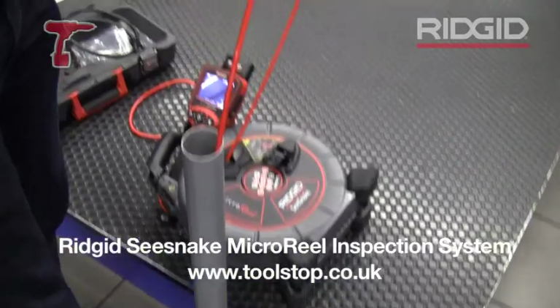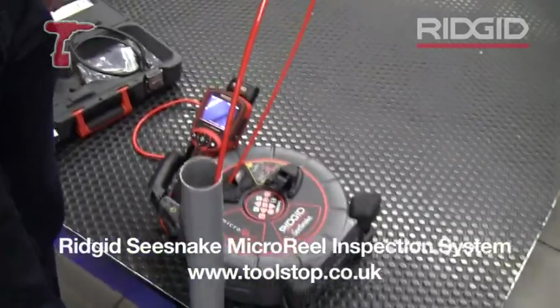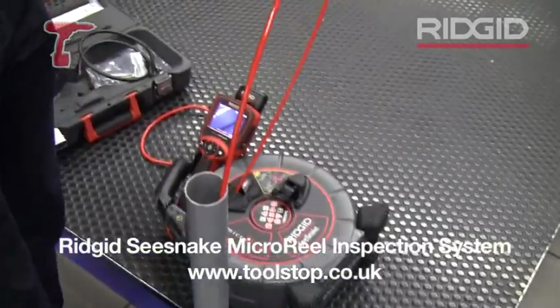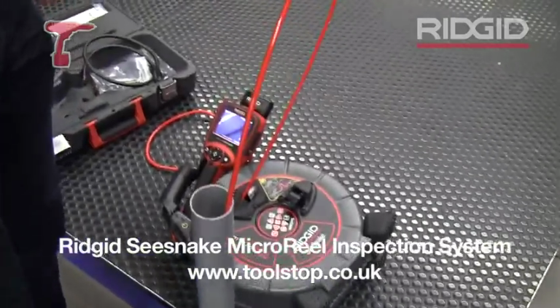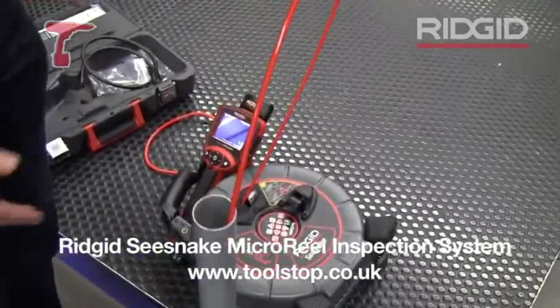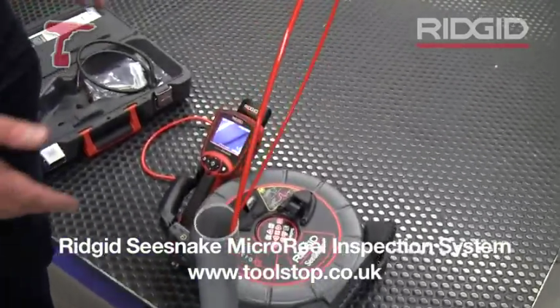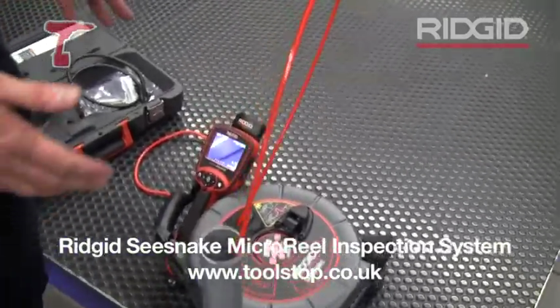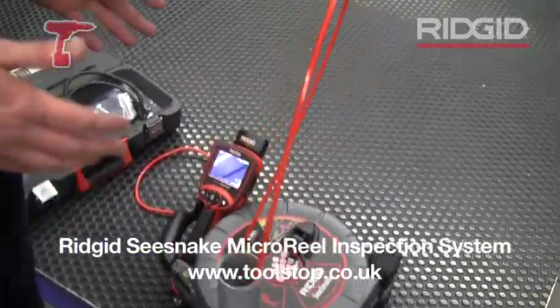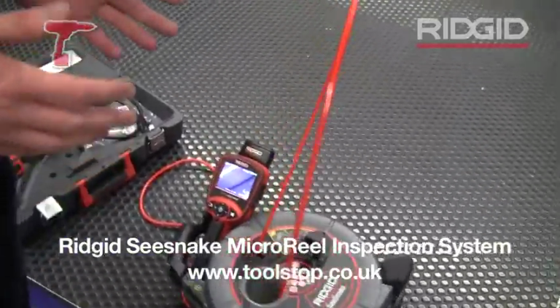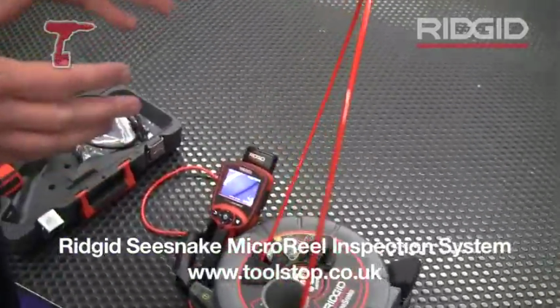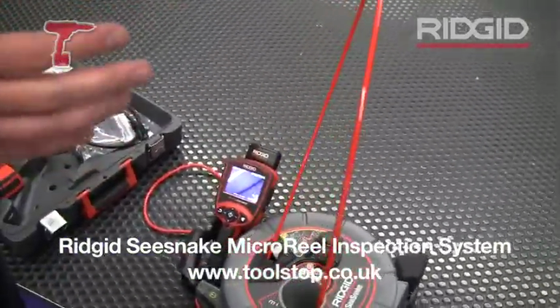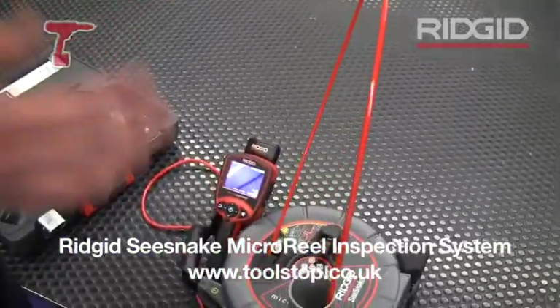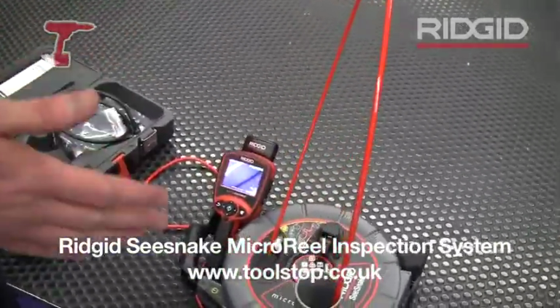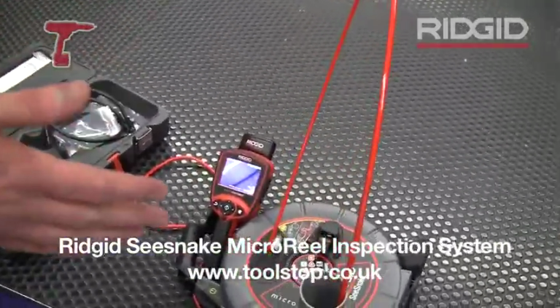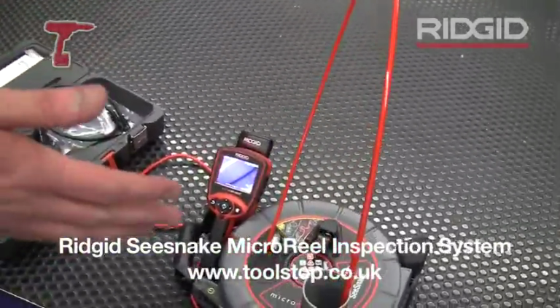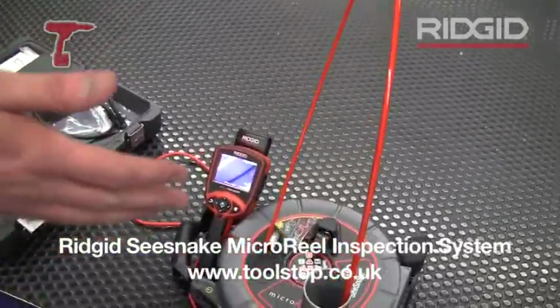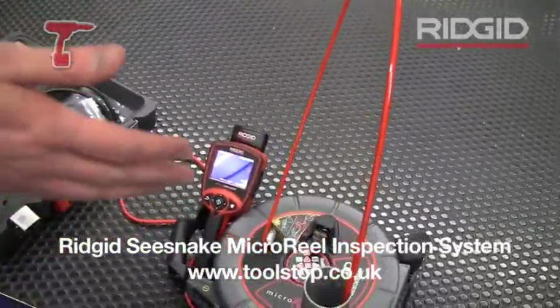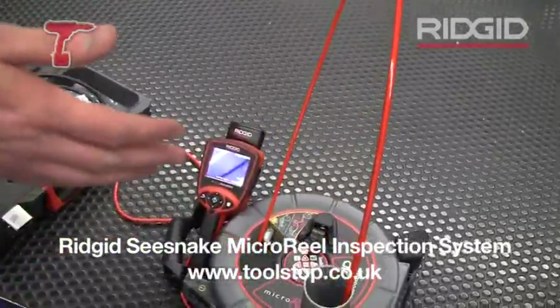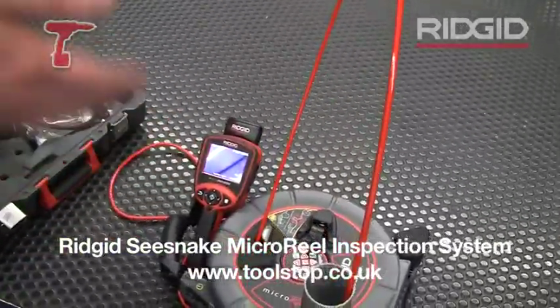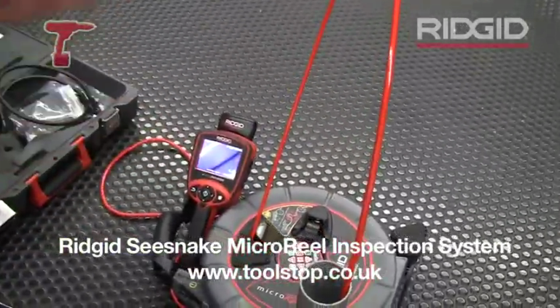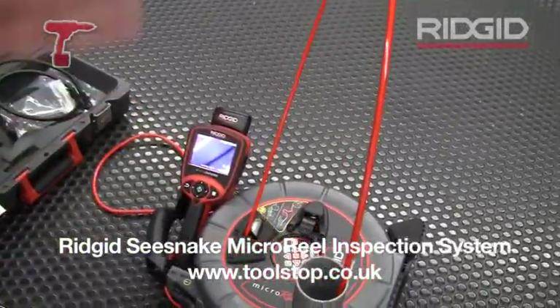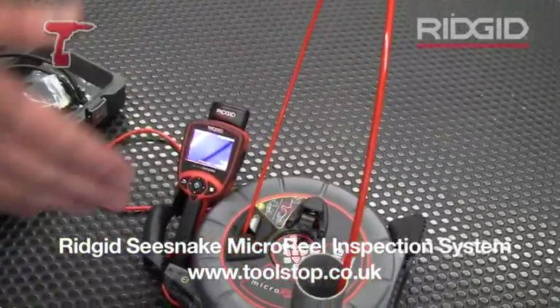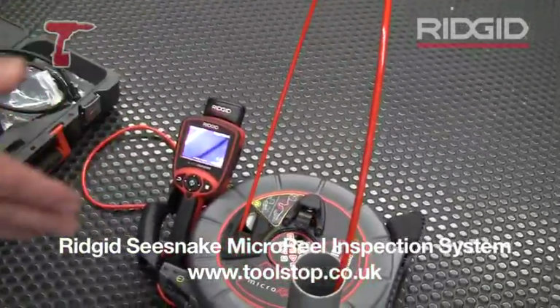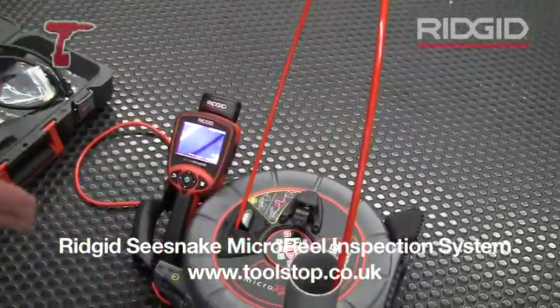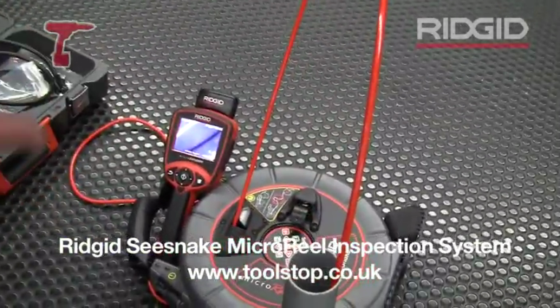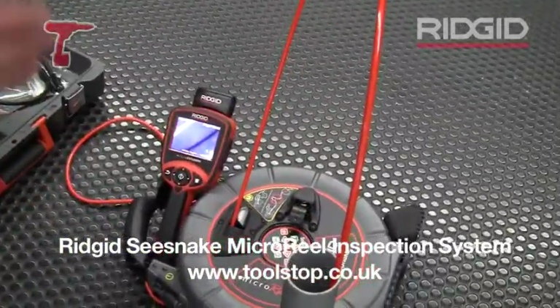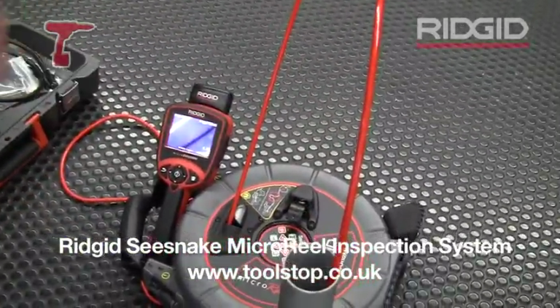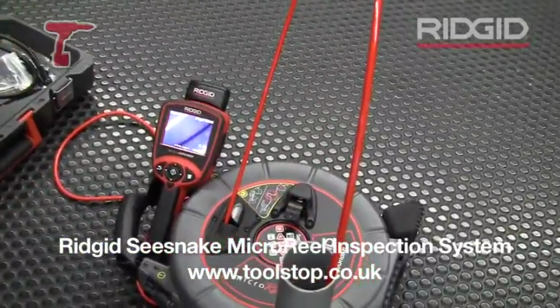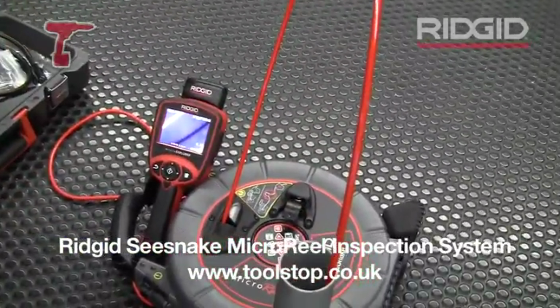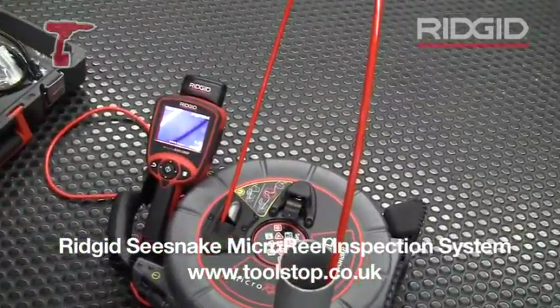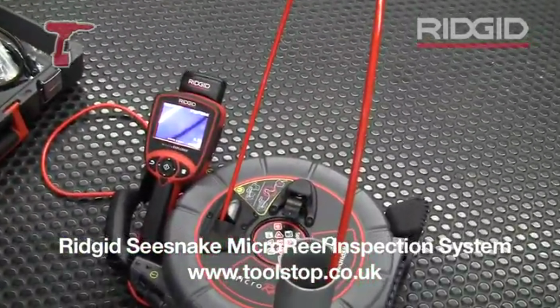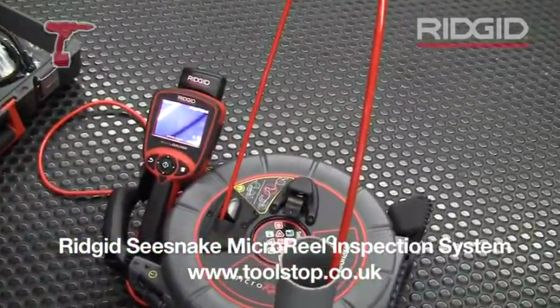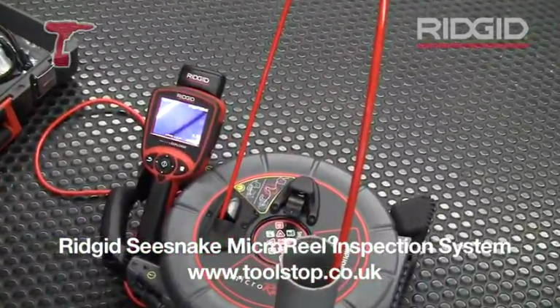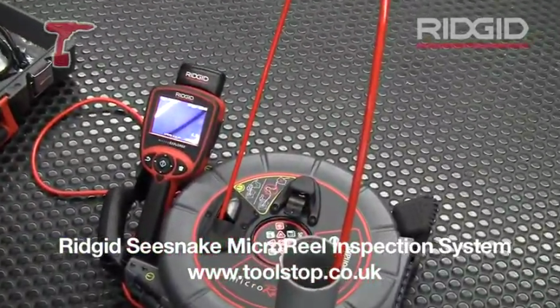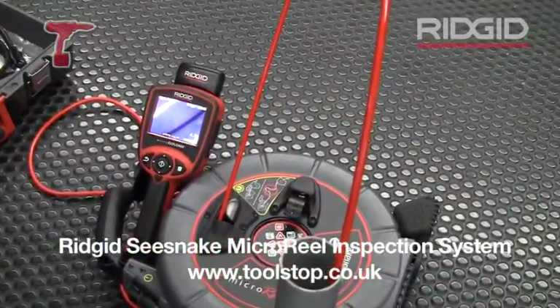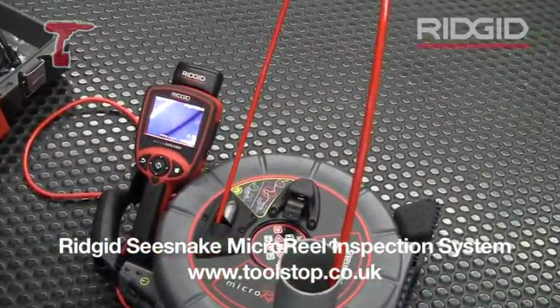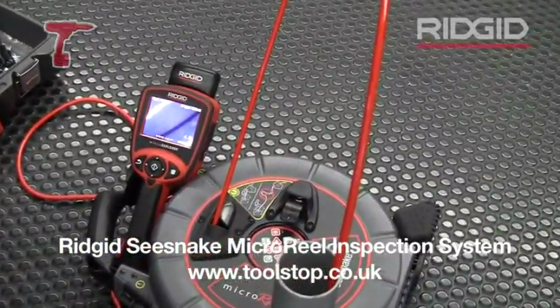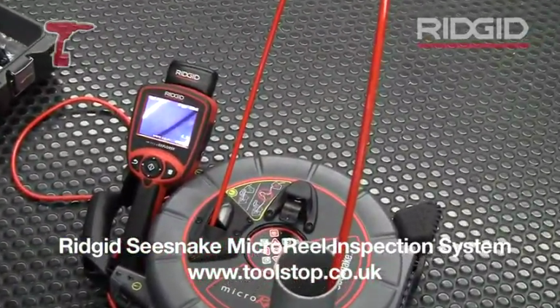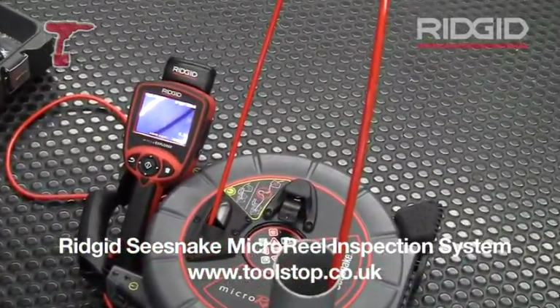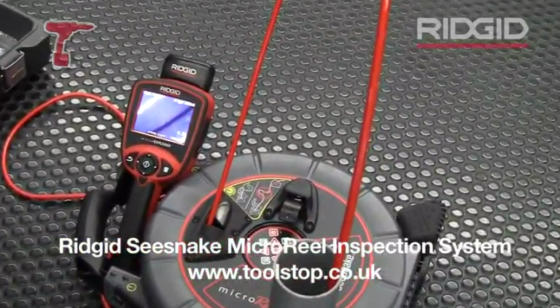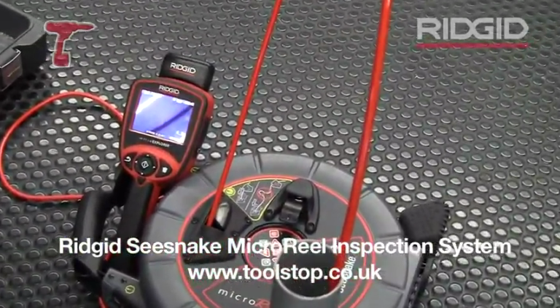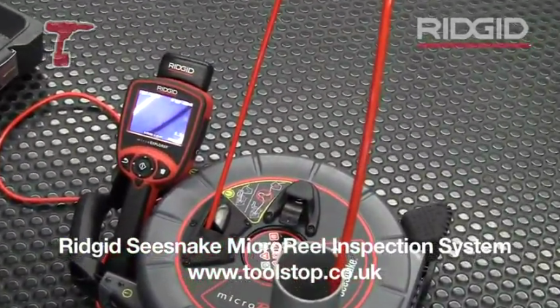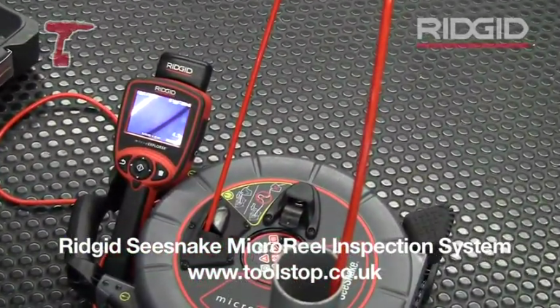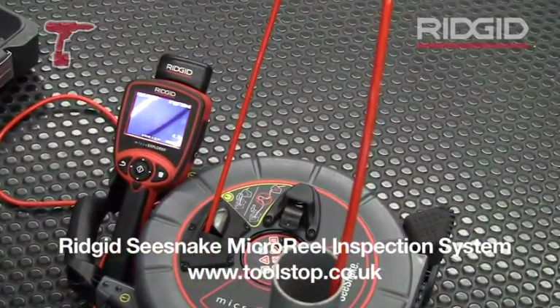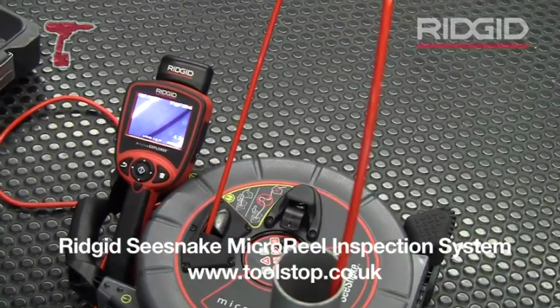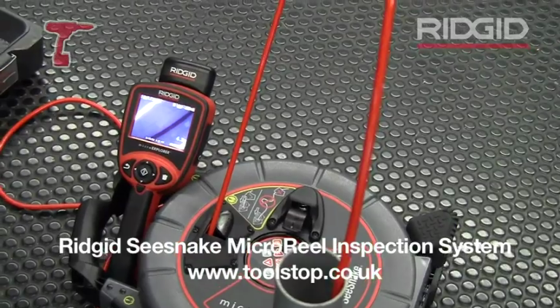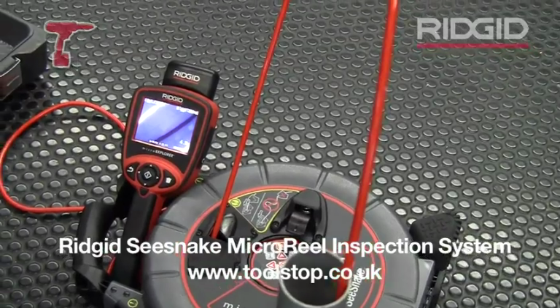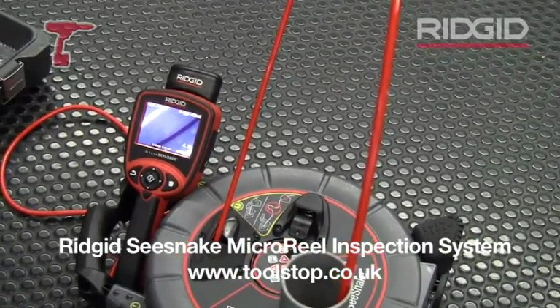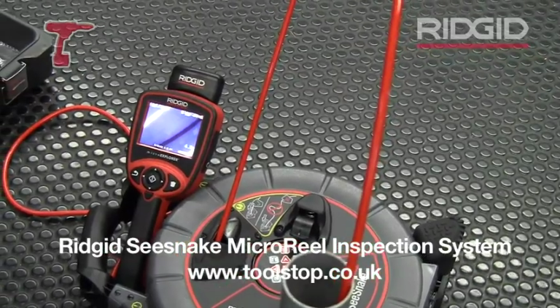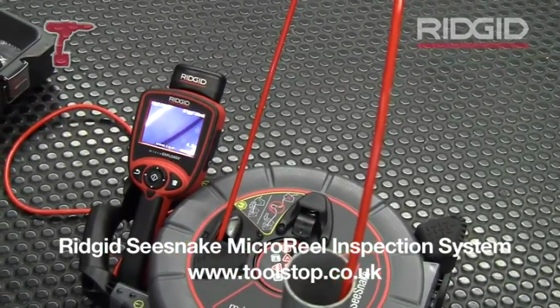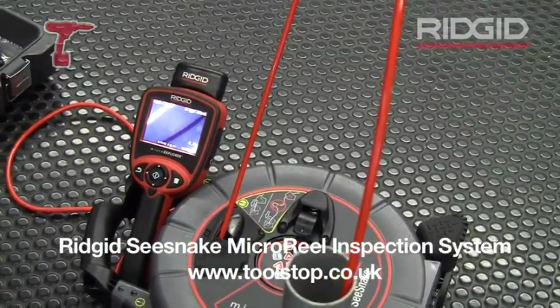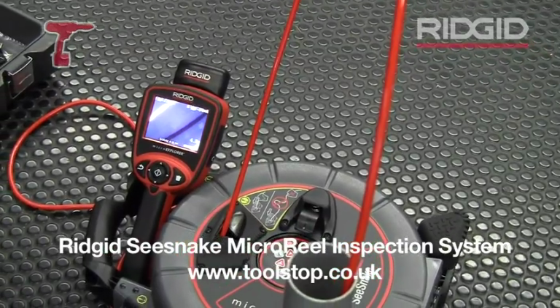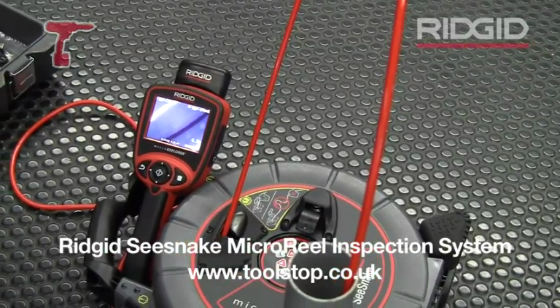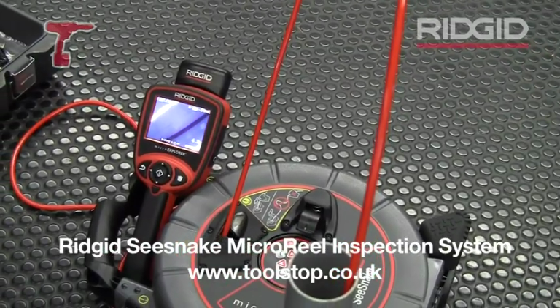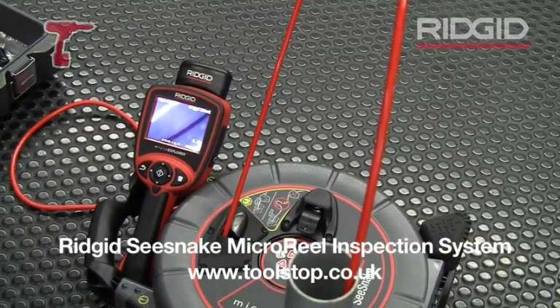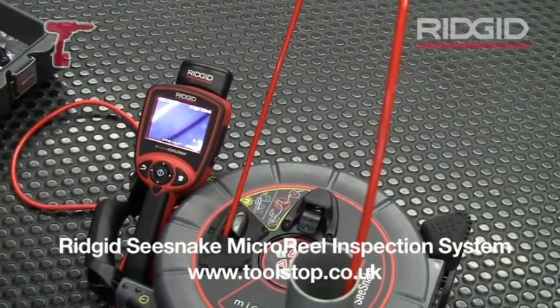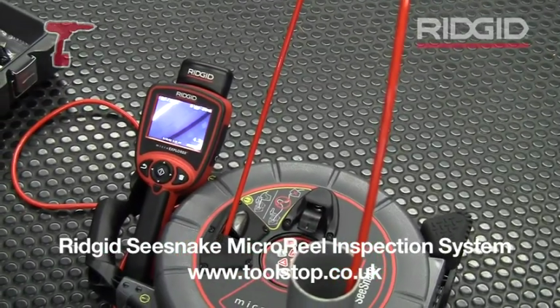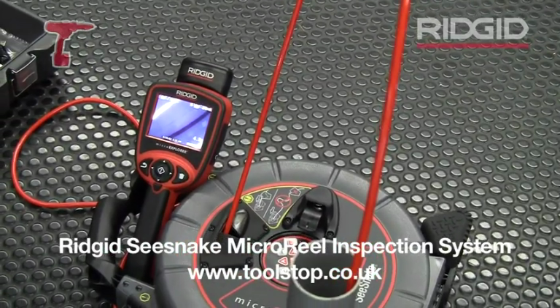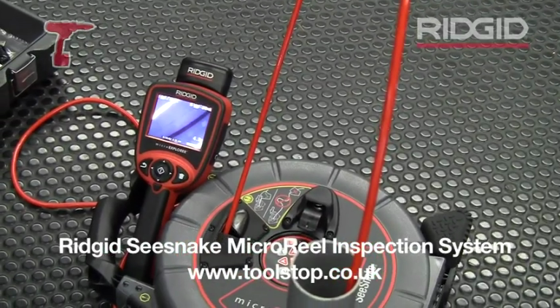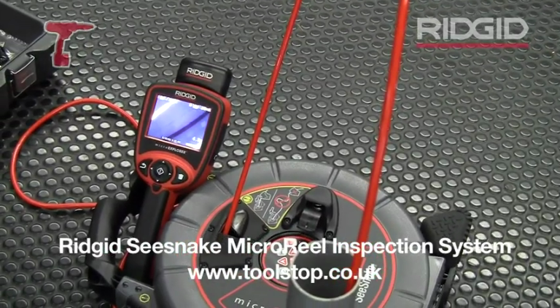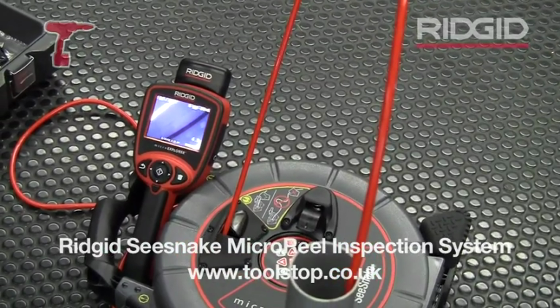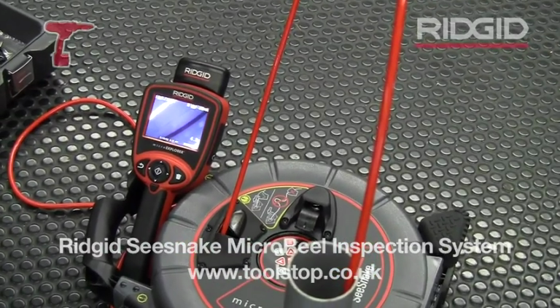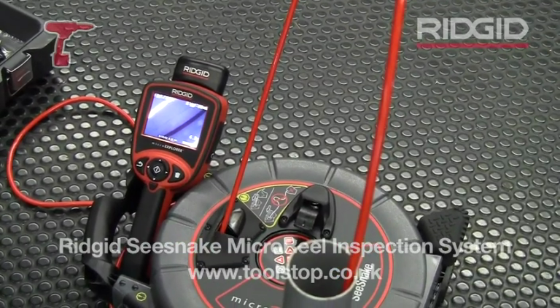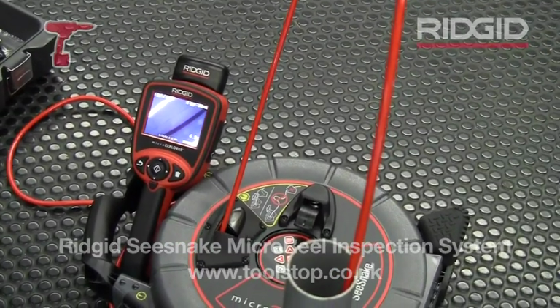This unit is very compact, very high quality, and it's available for sale on toolstop.co.uk.